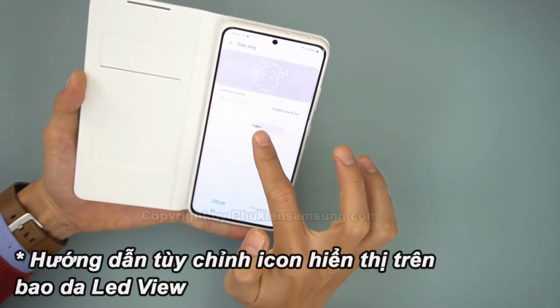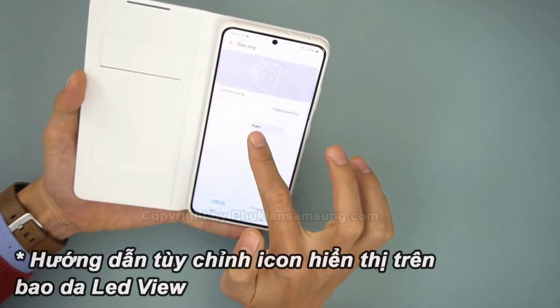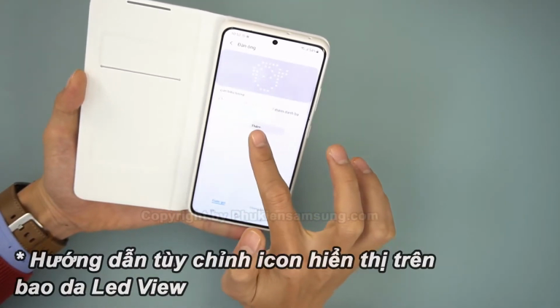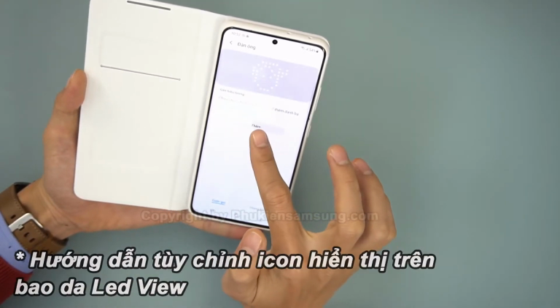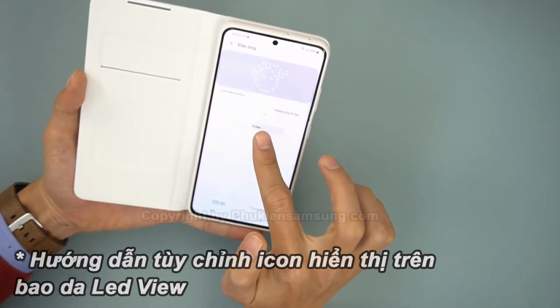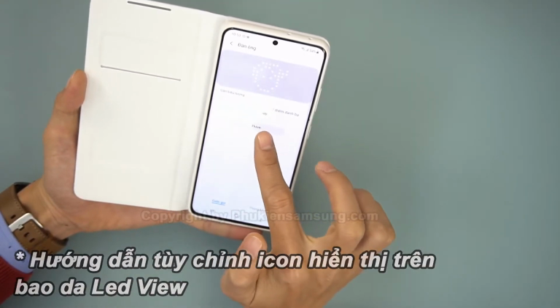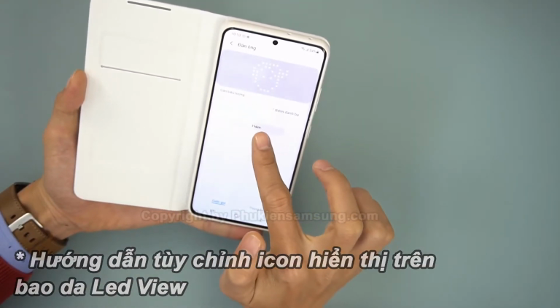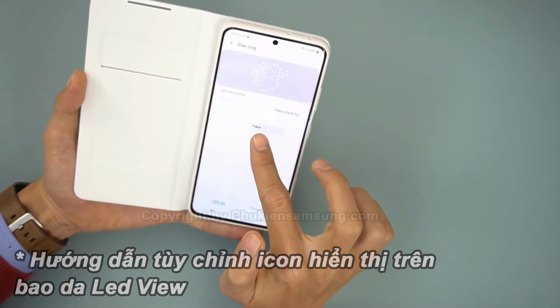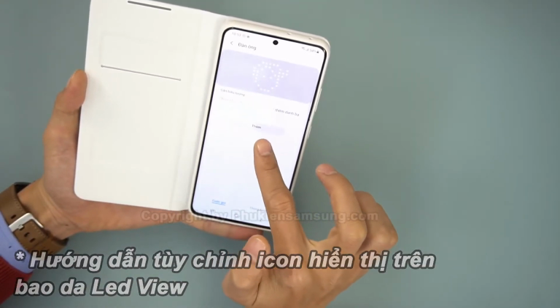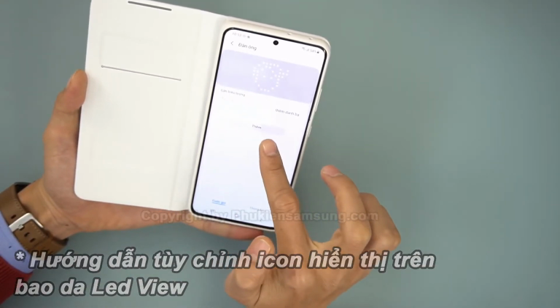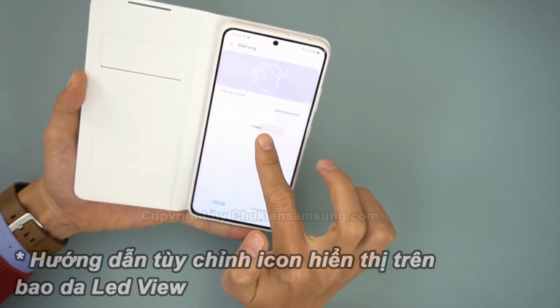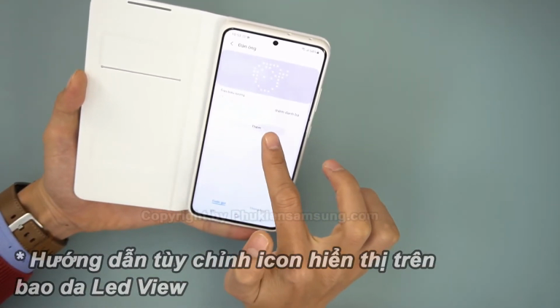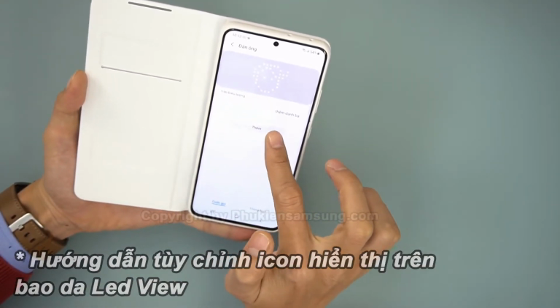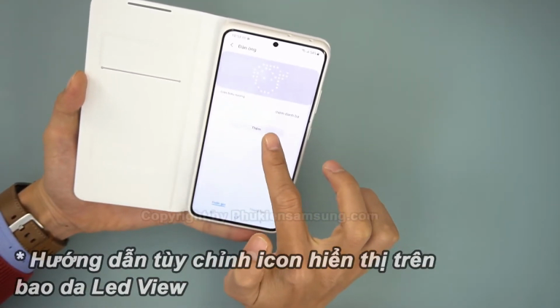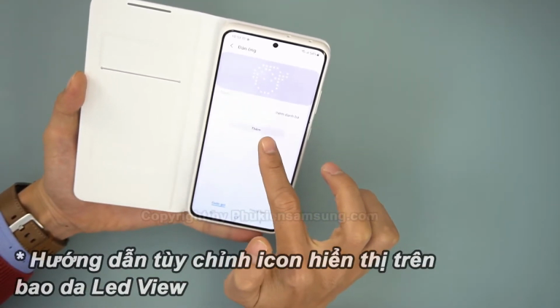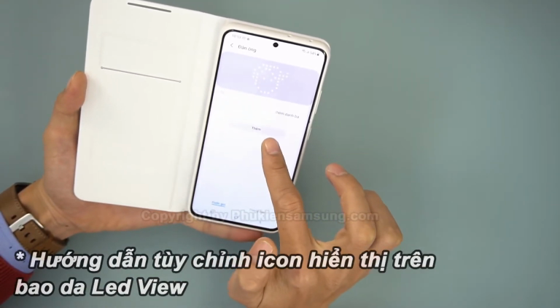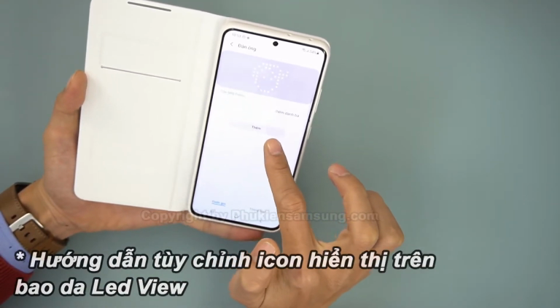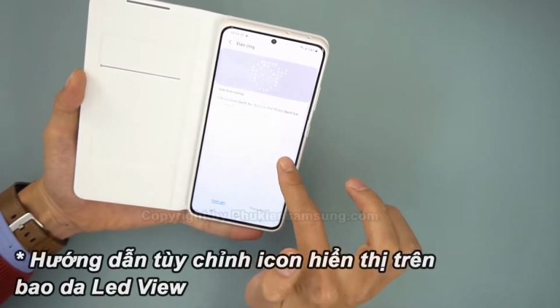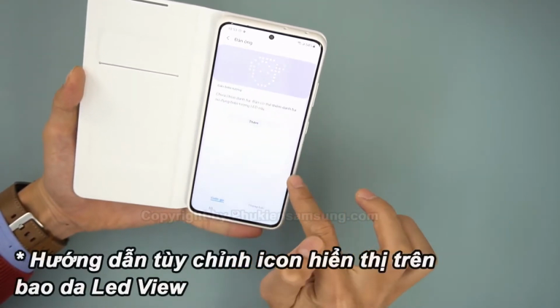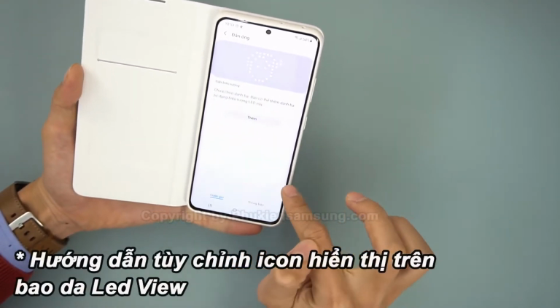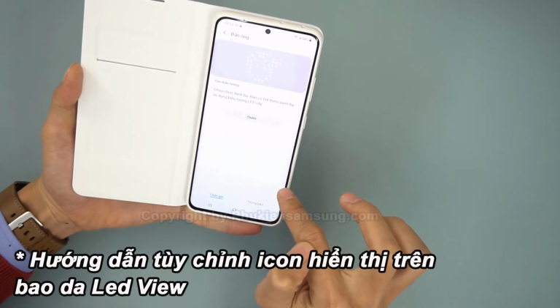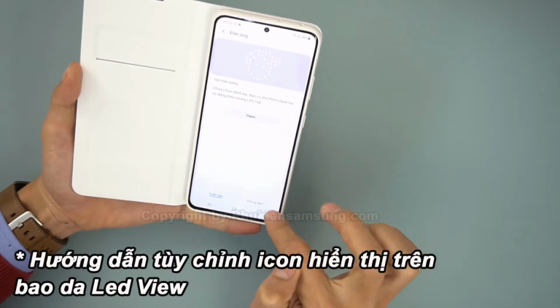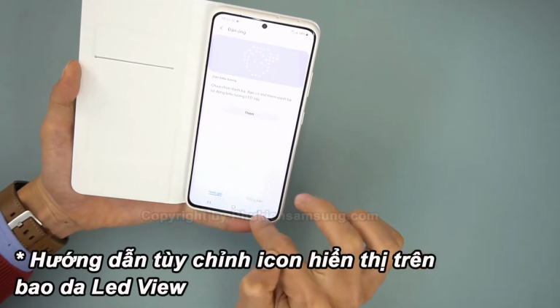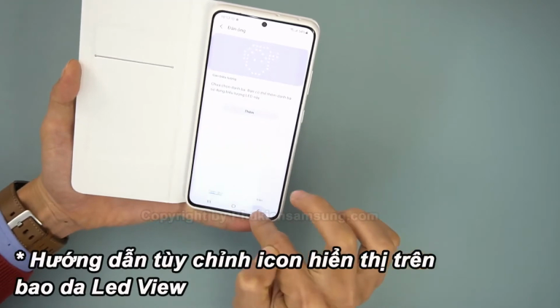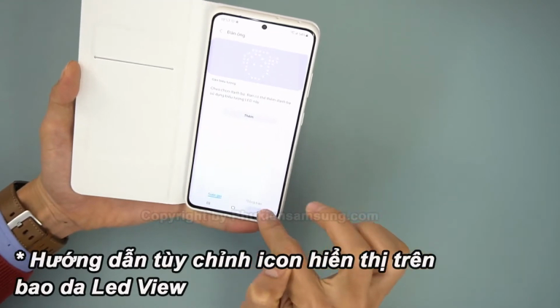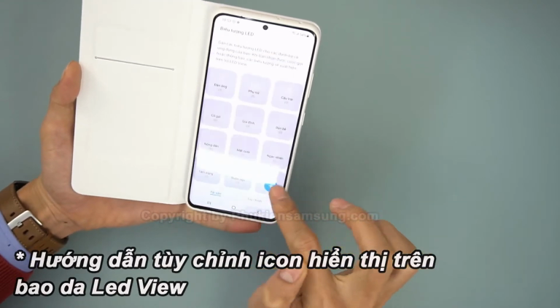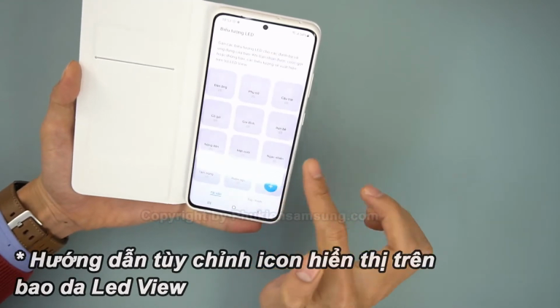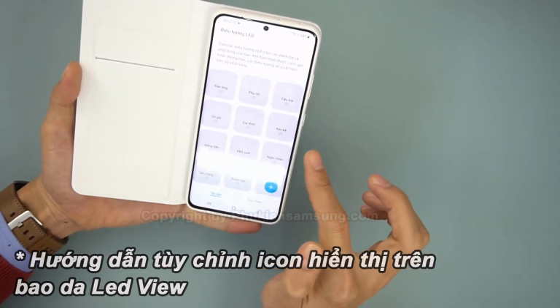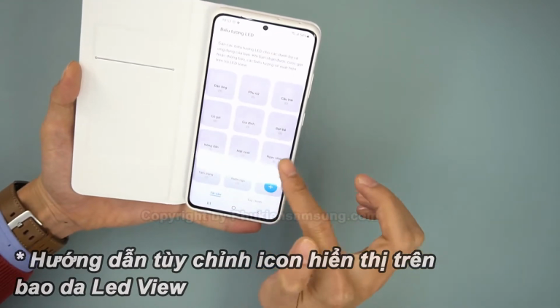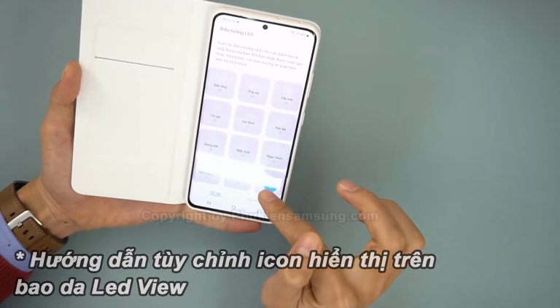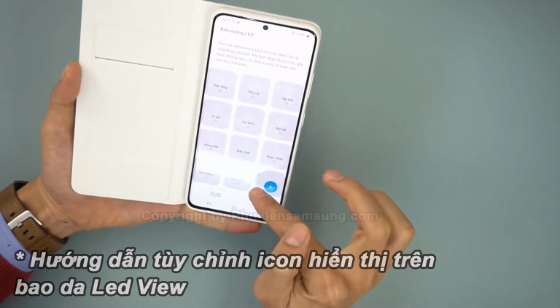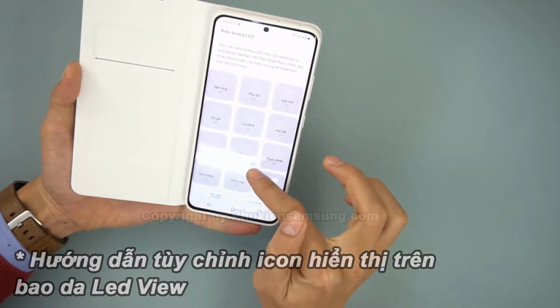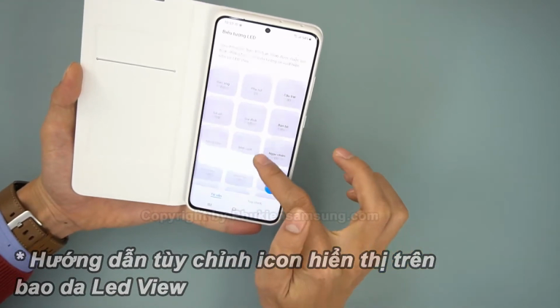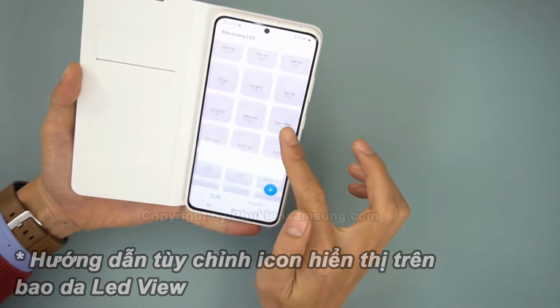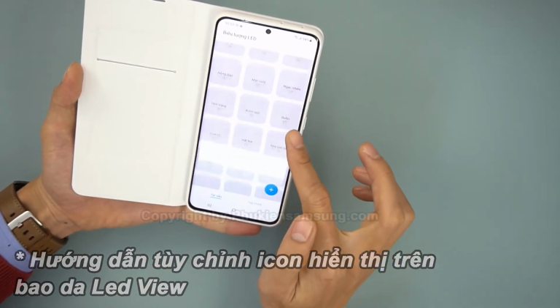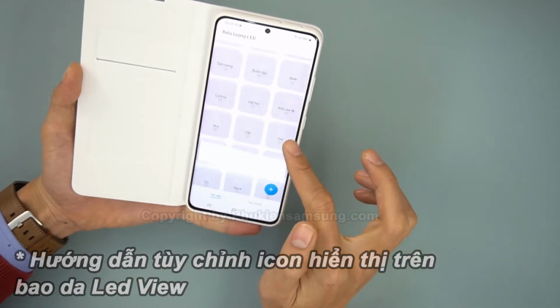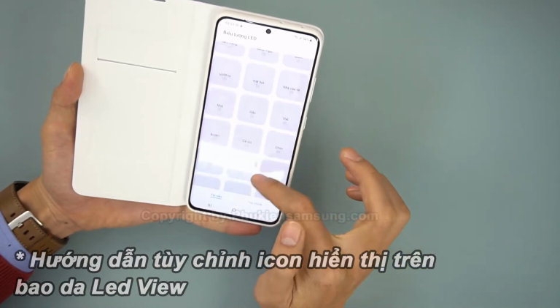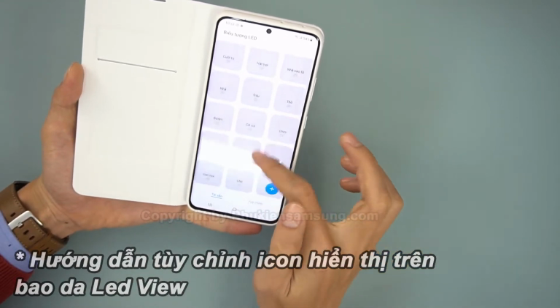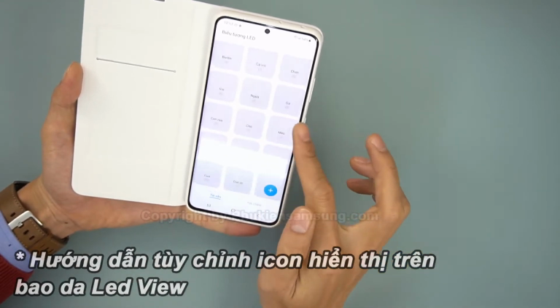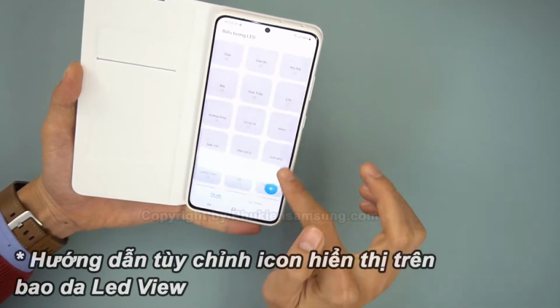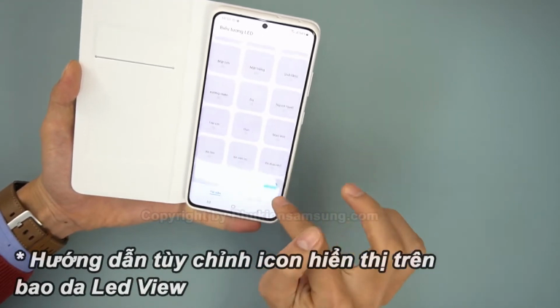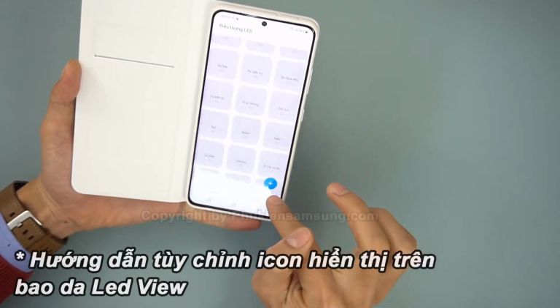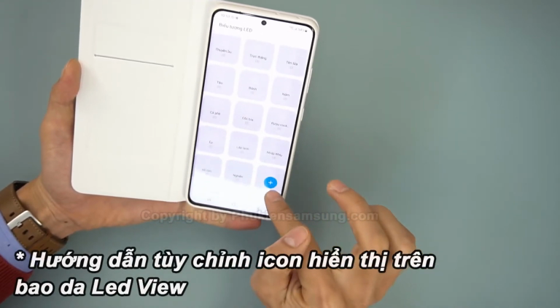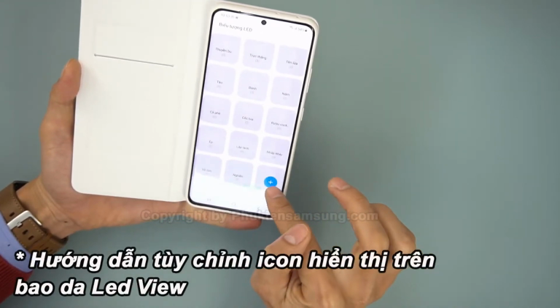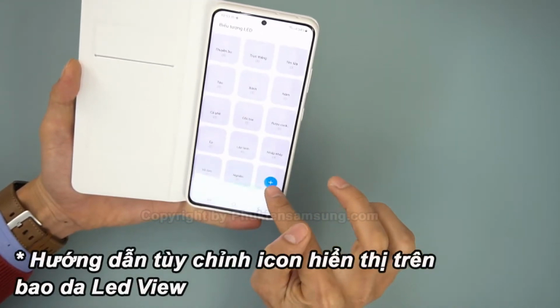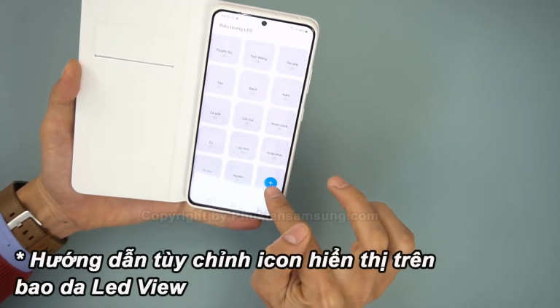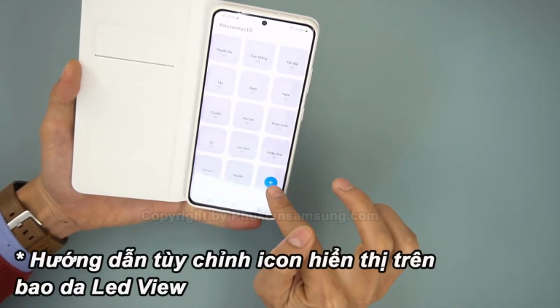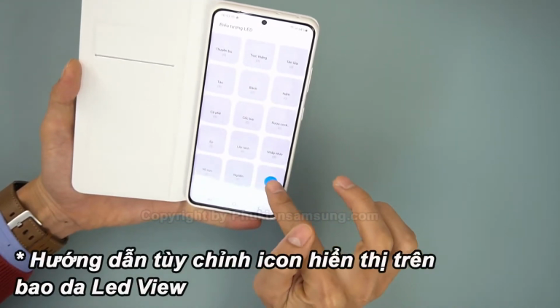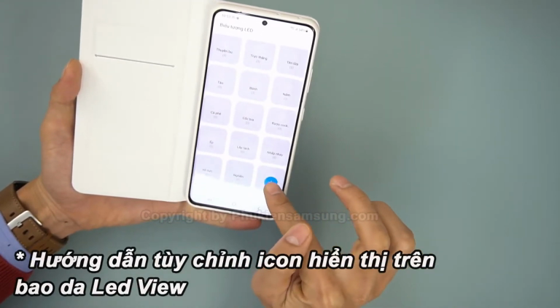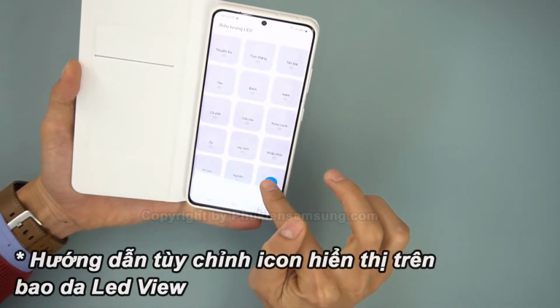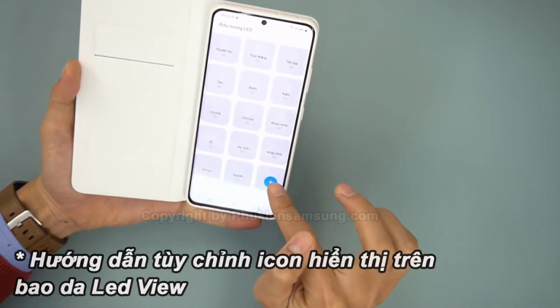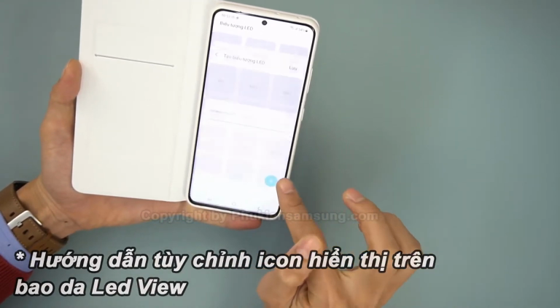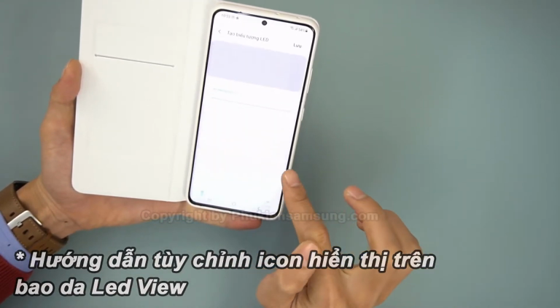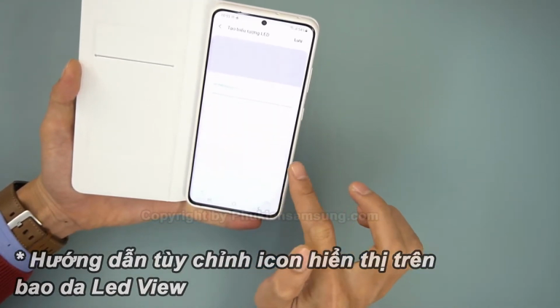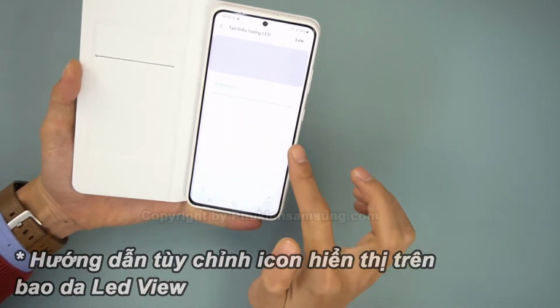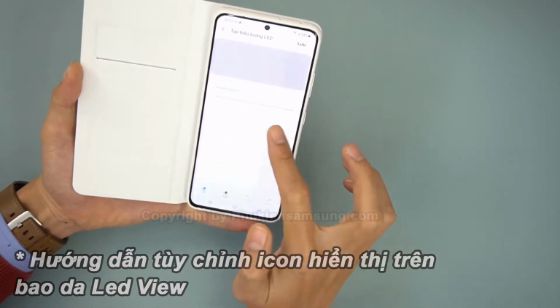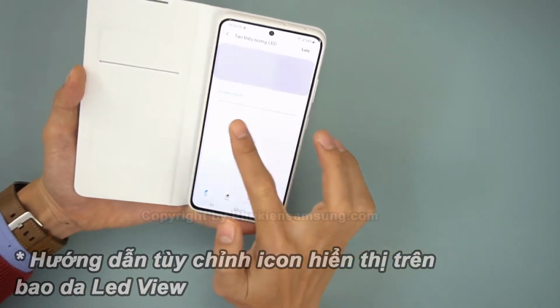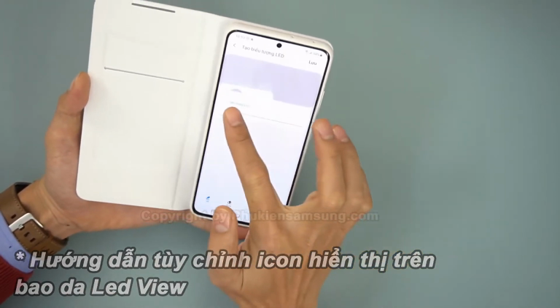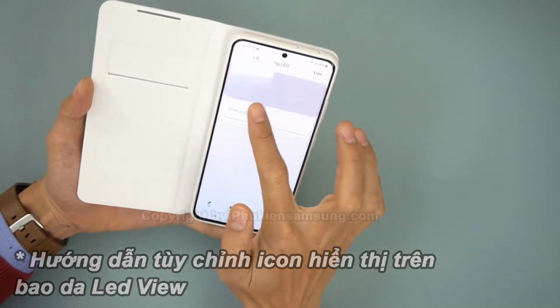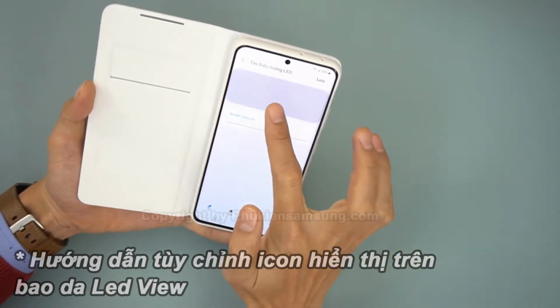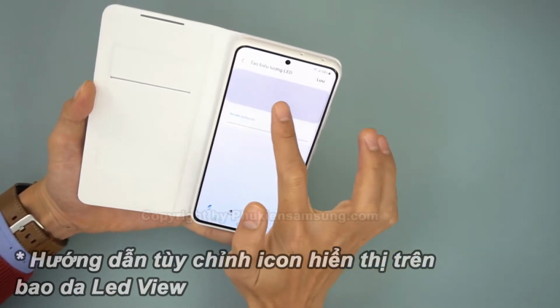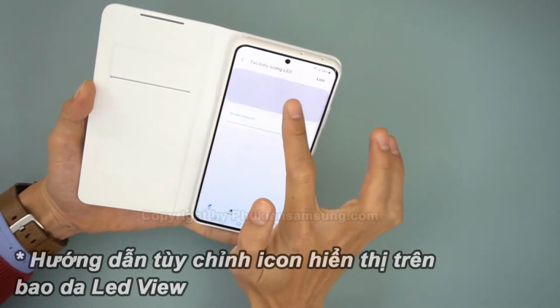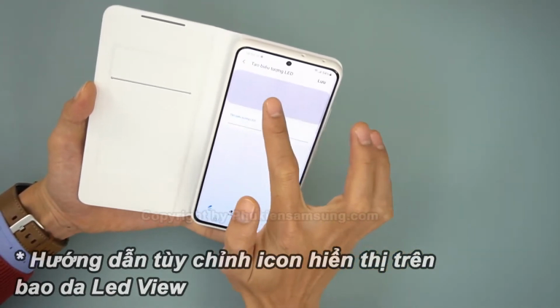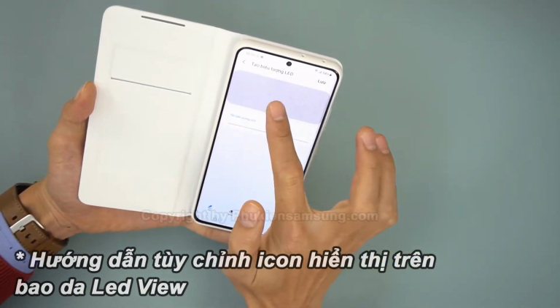You'll be able to see notifications of incoming calls, messages, the current time, and more, by simply pressing the power button with the cover closed.